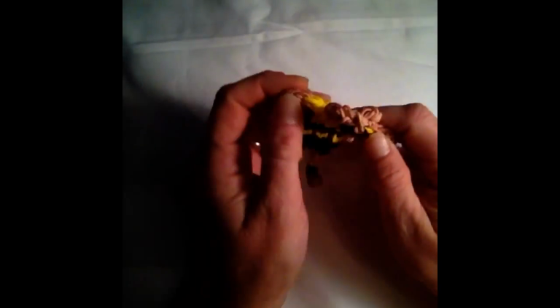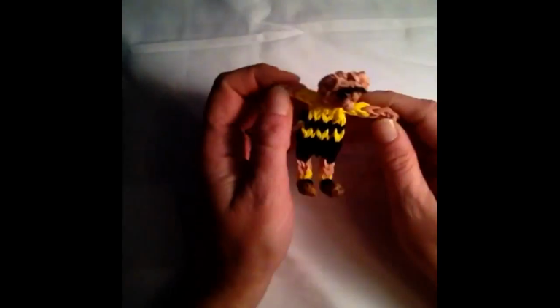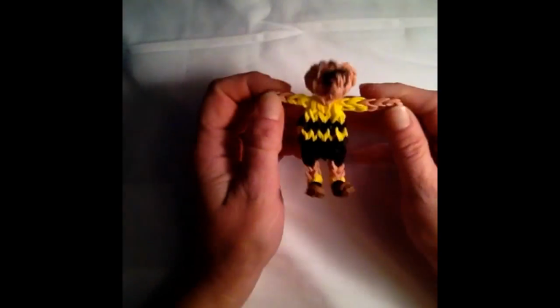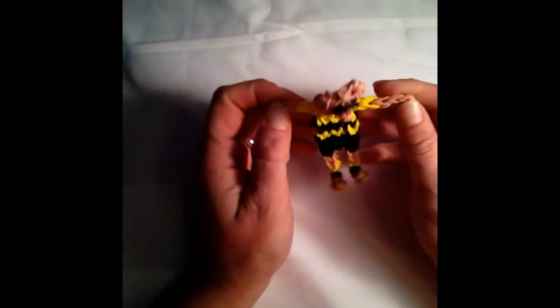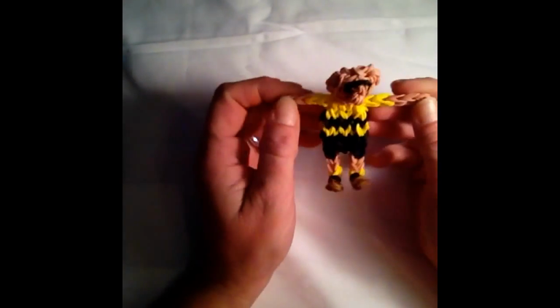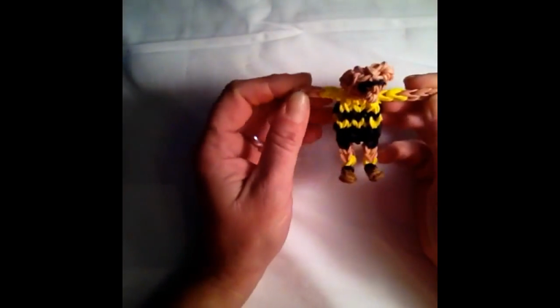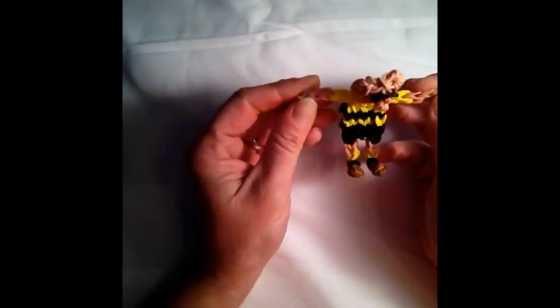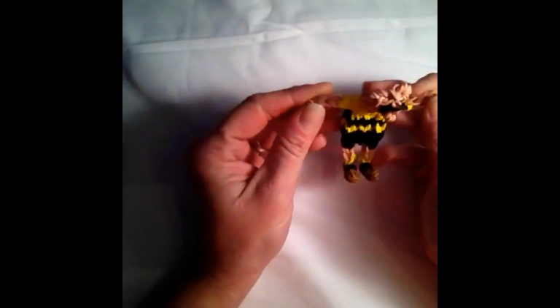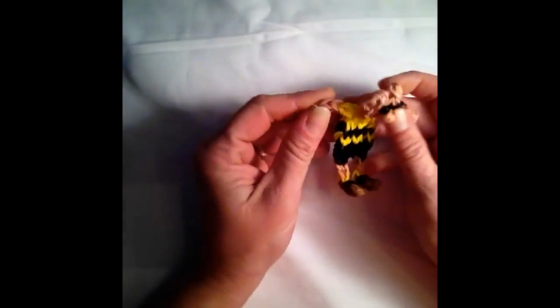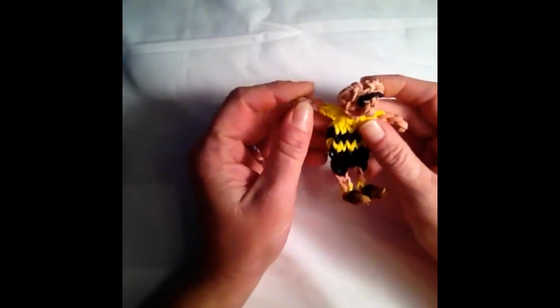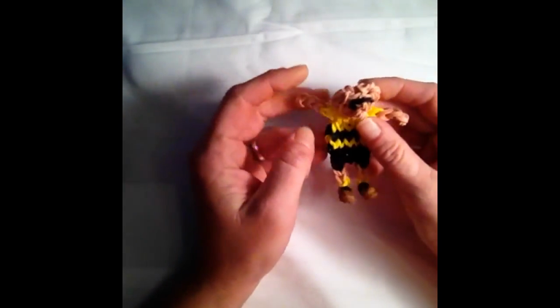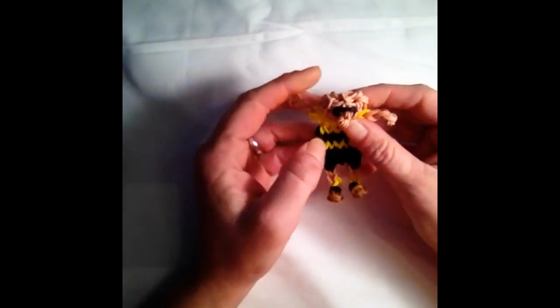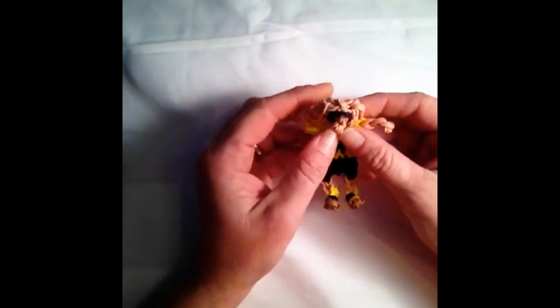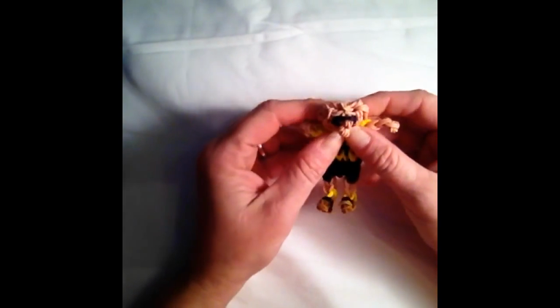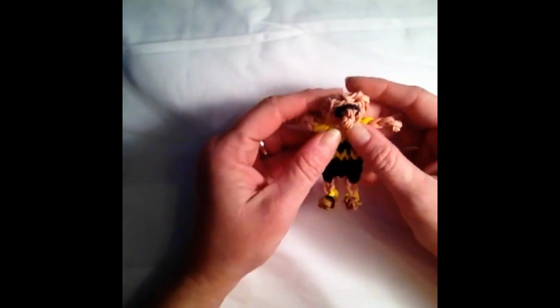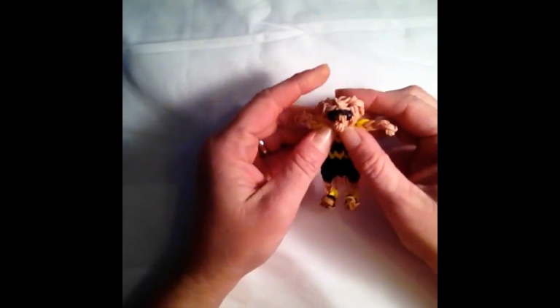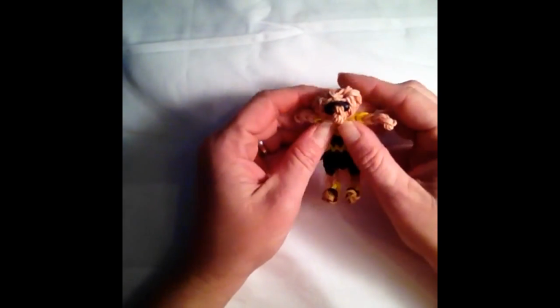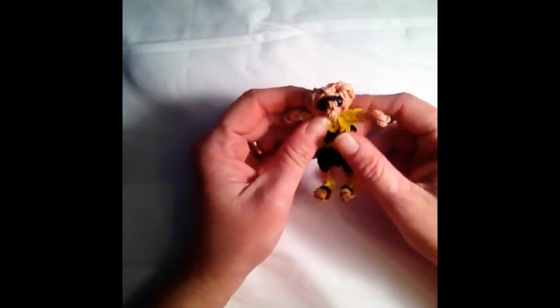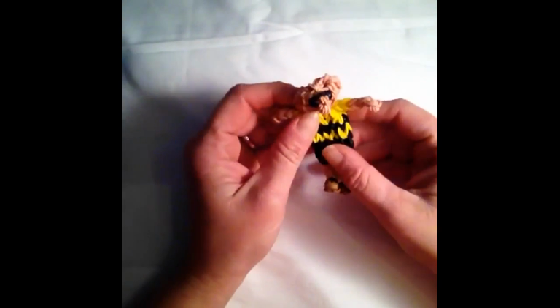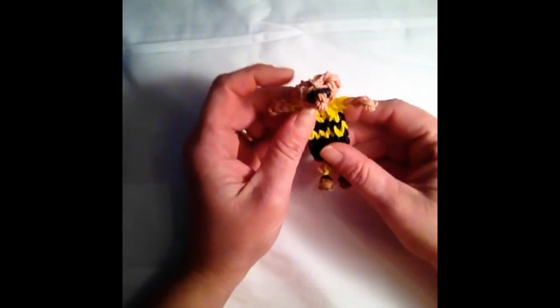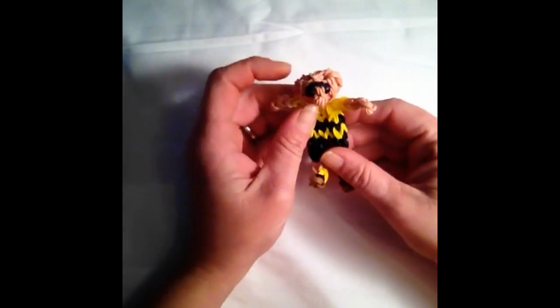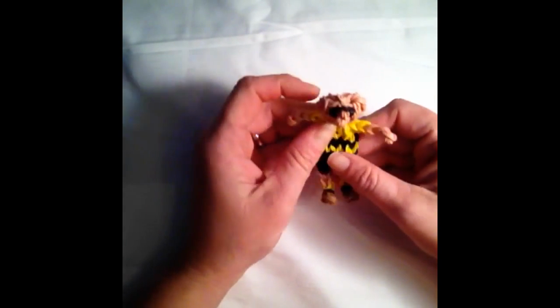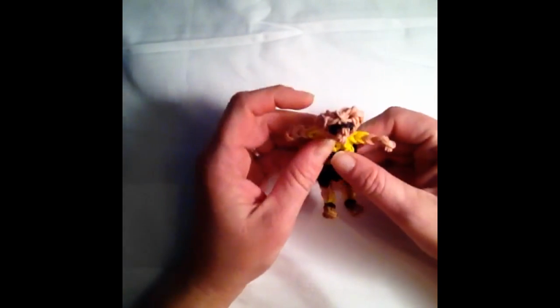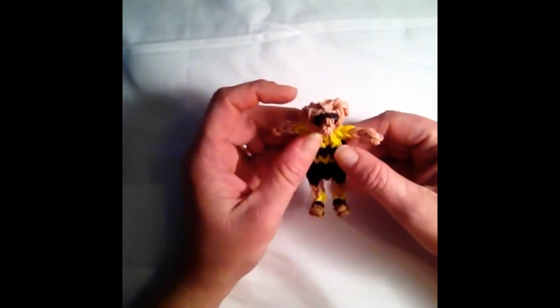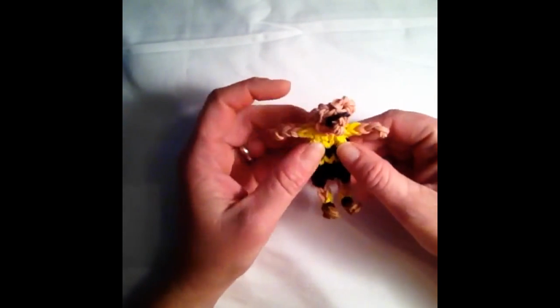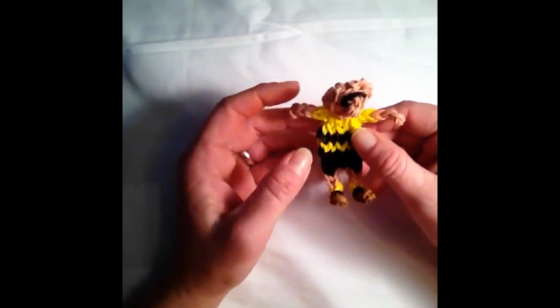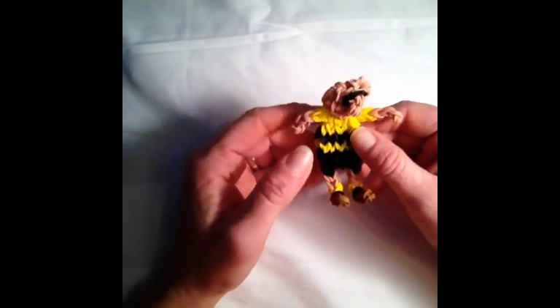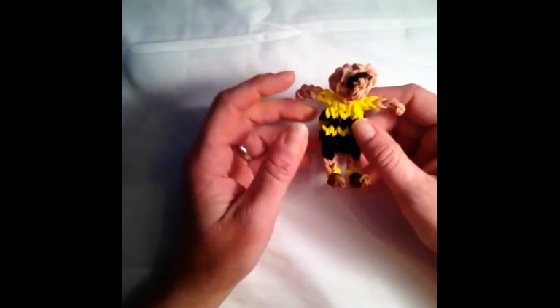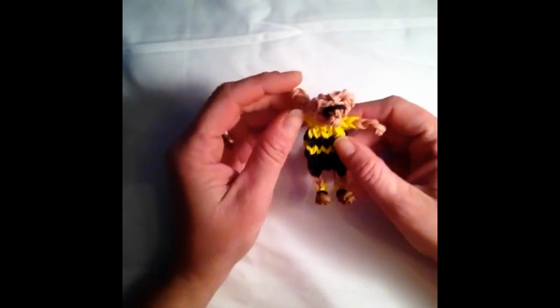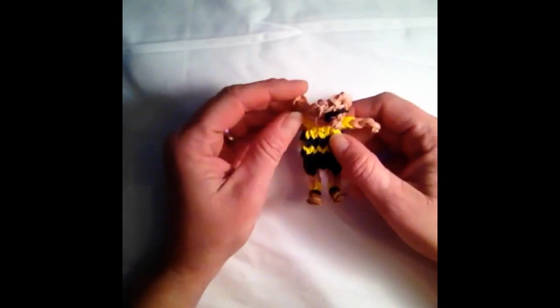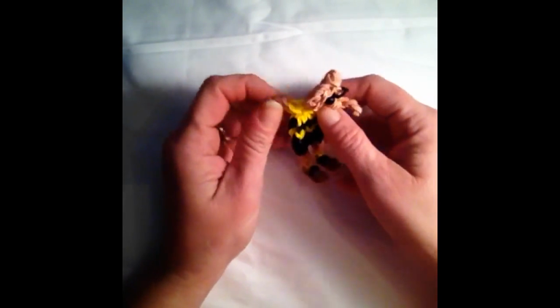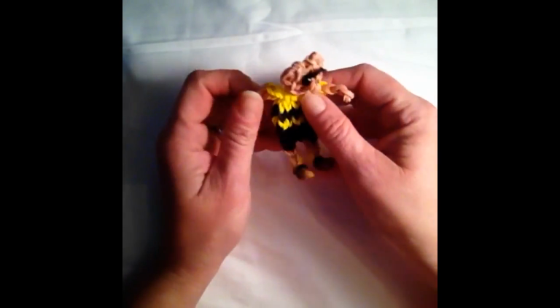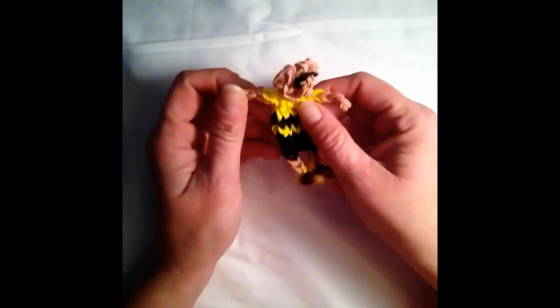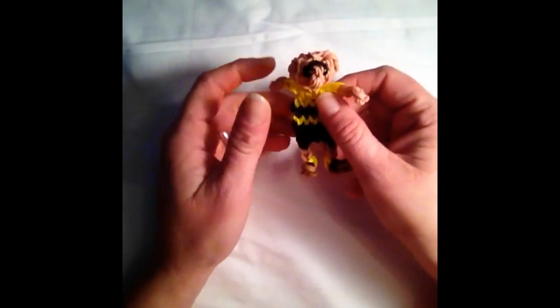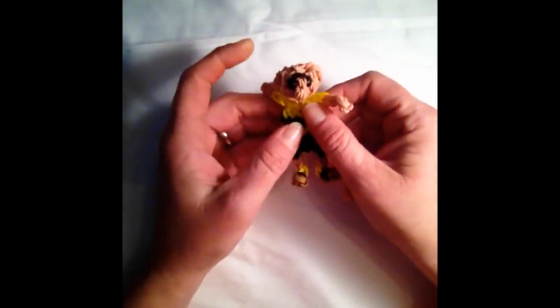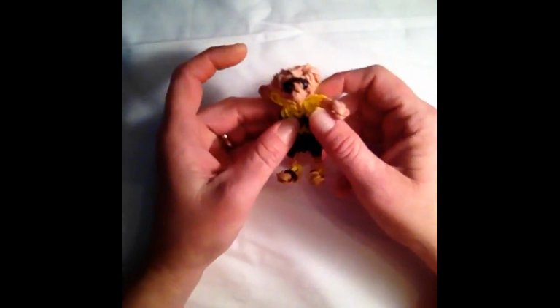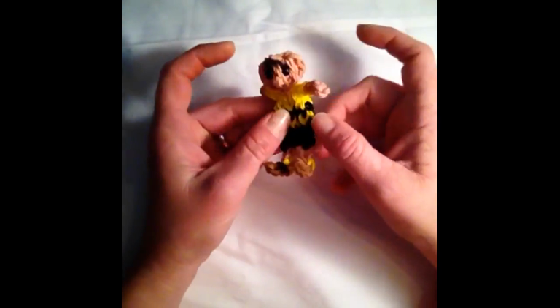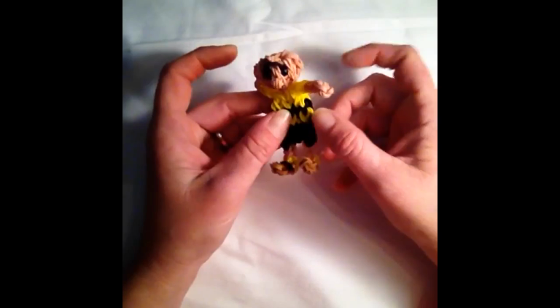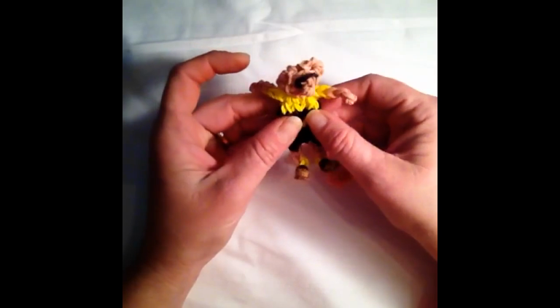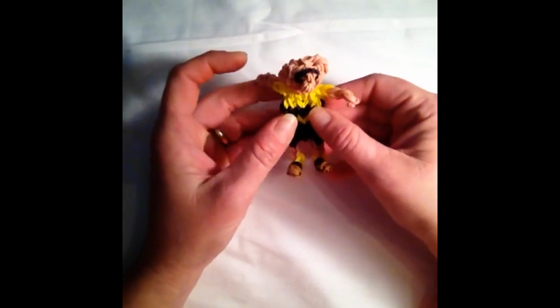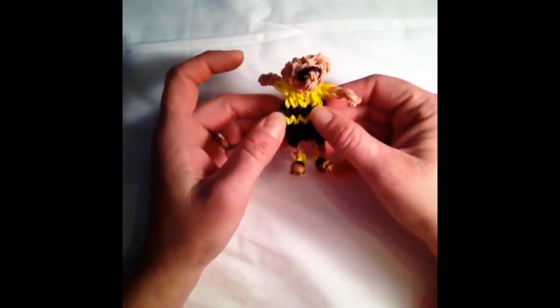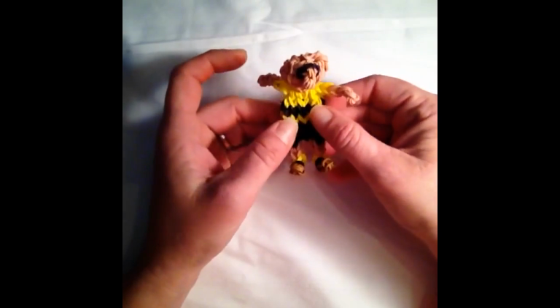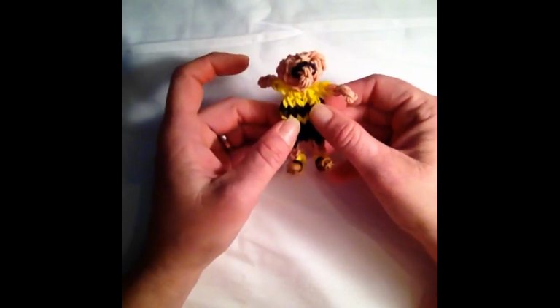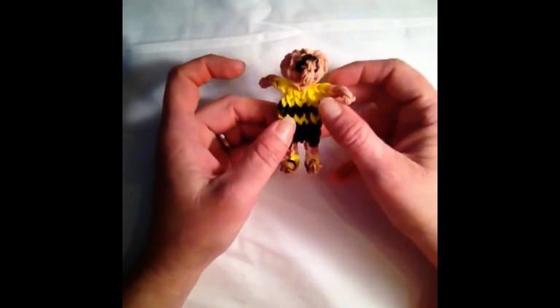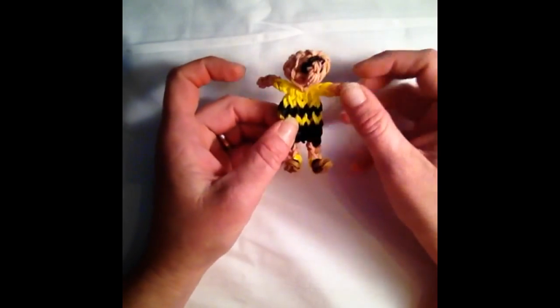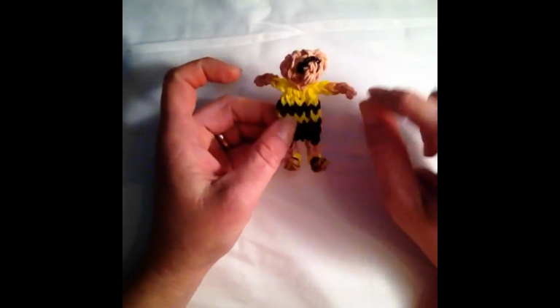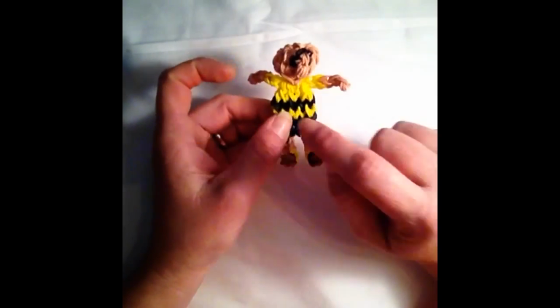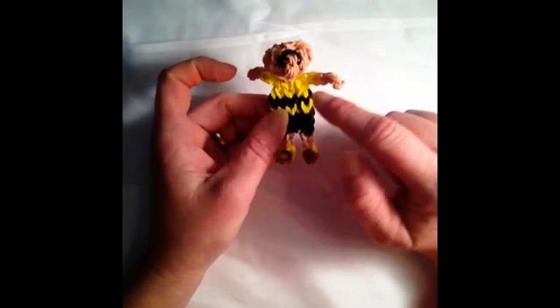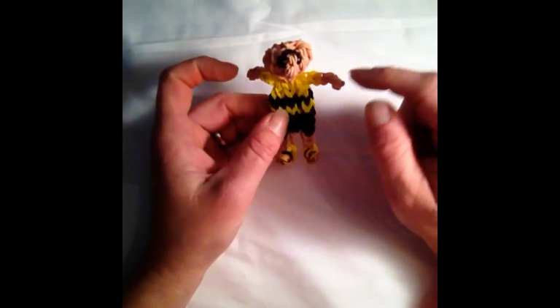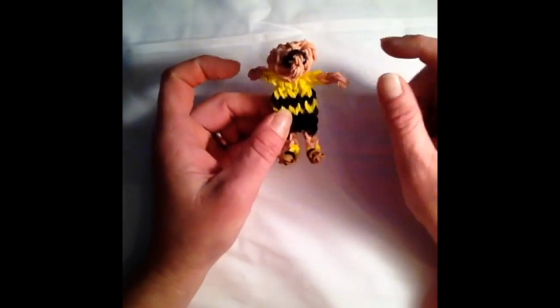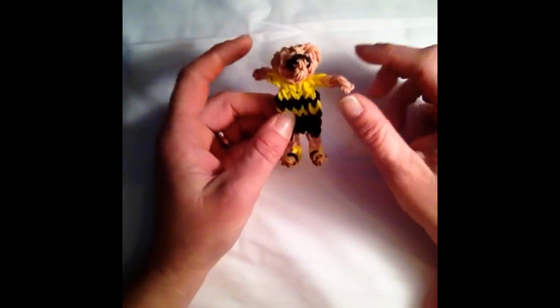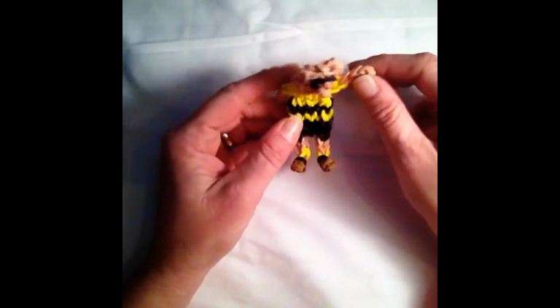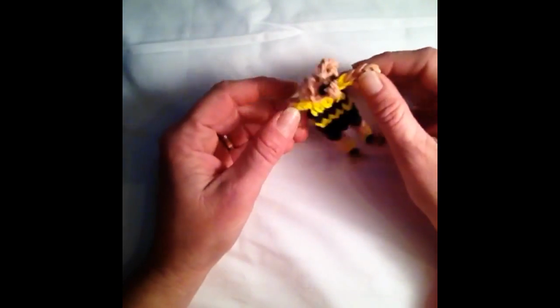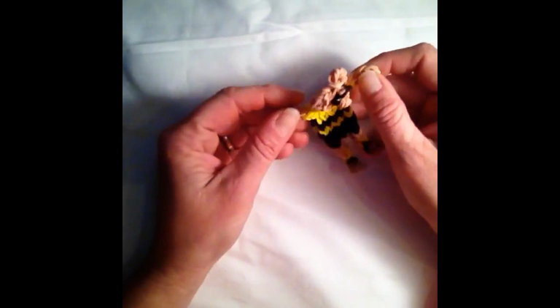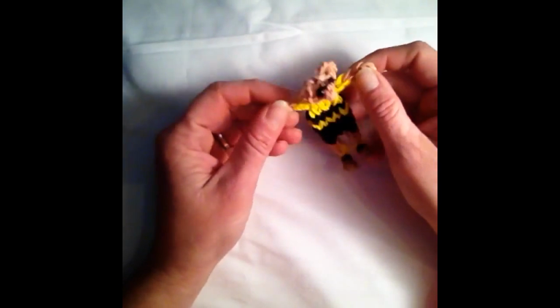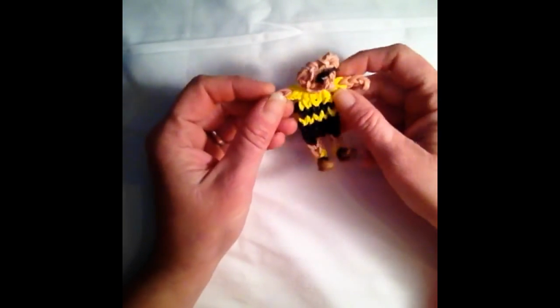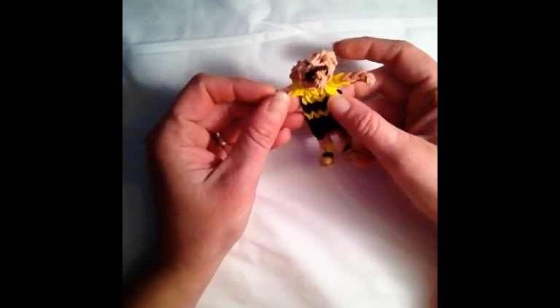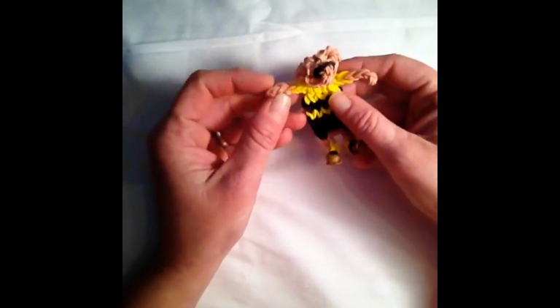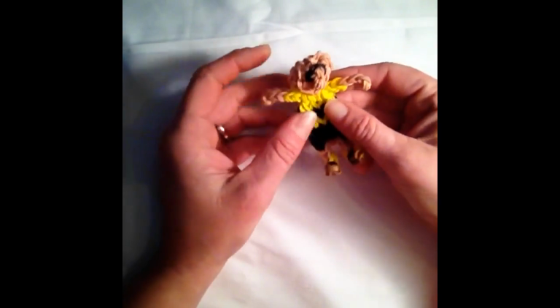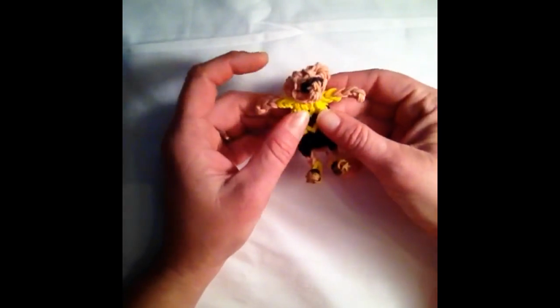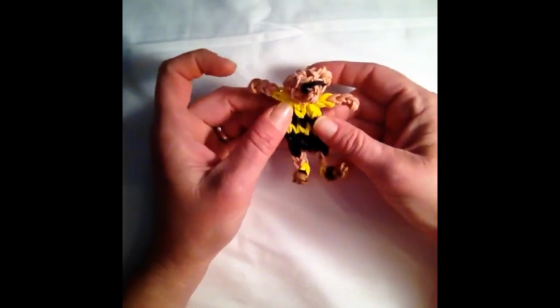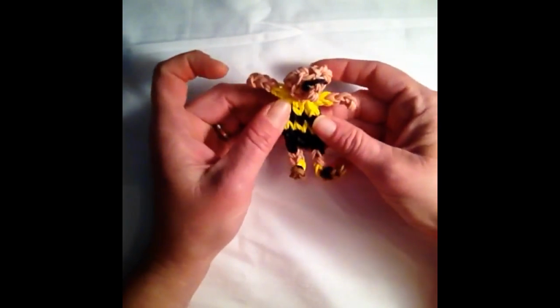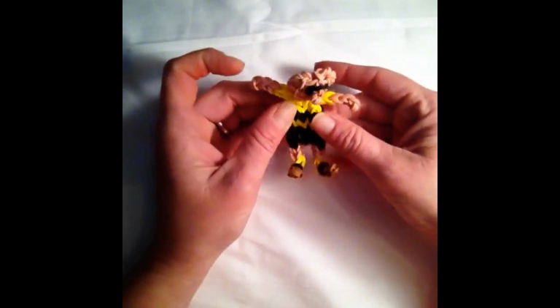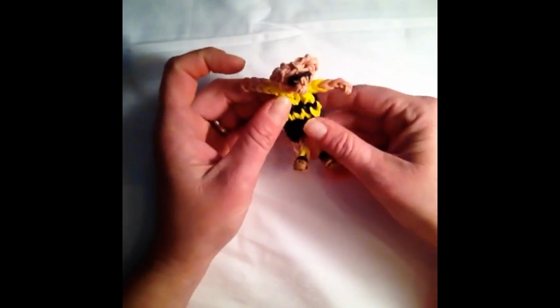Hi guys, it's Ashley back with Lumefinity. Today I'm going to show you how to make this Charlie Brown charm.